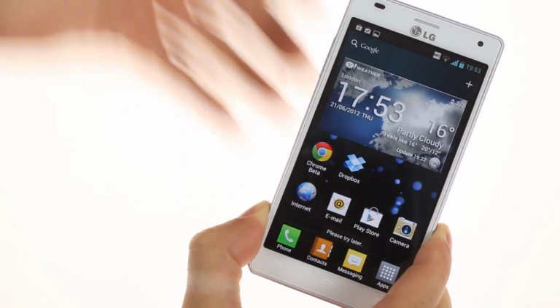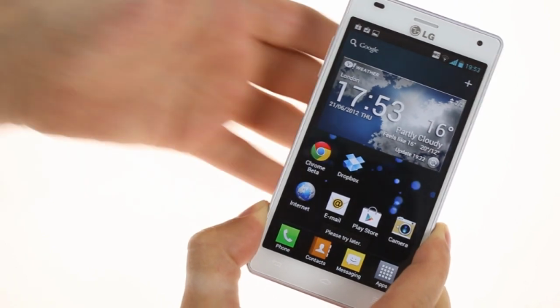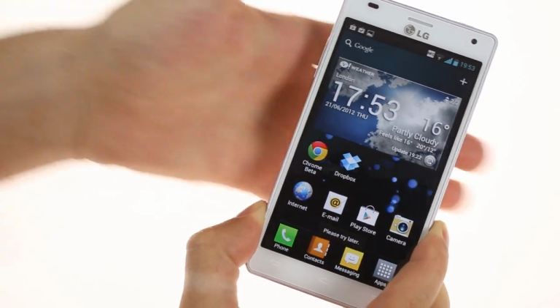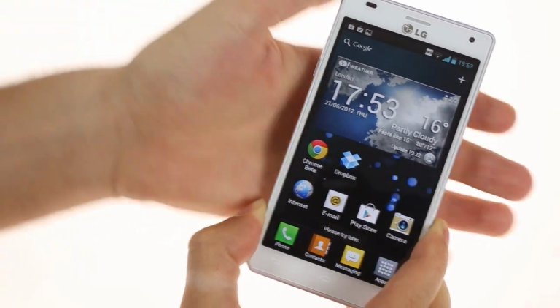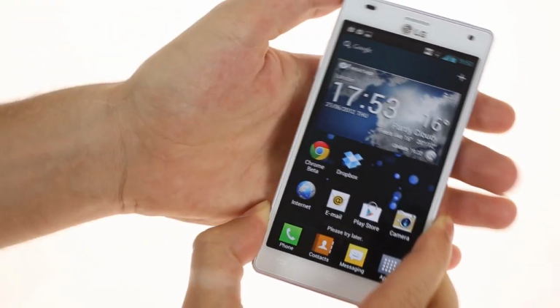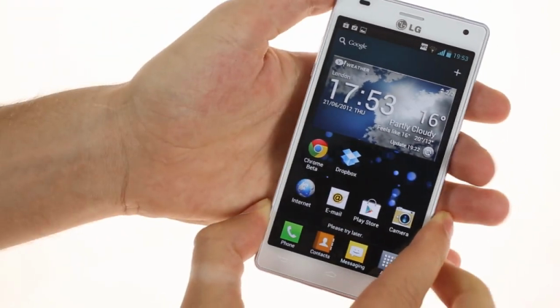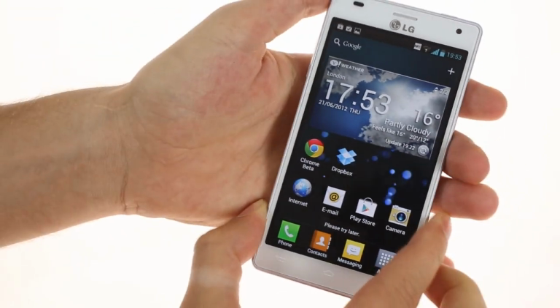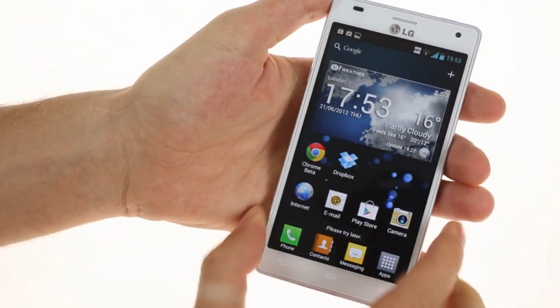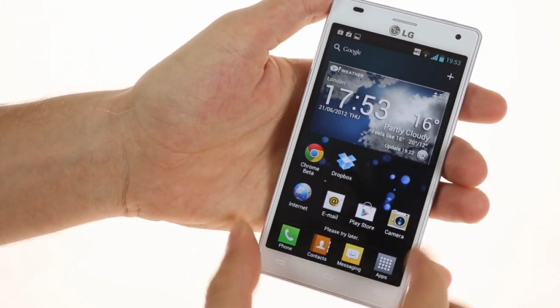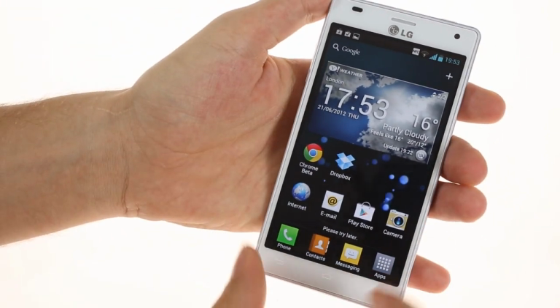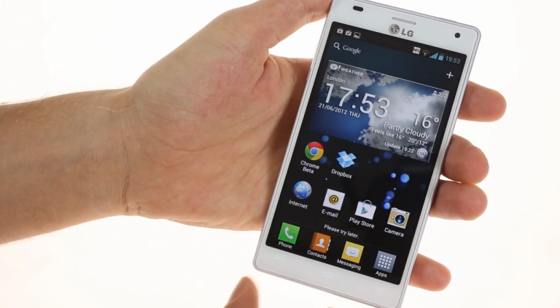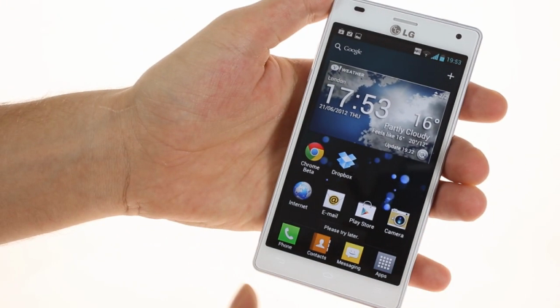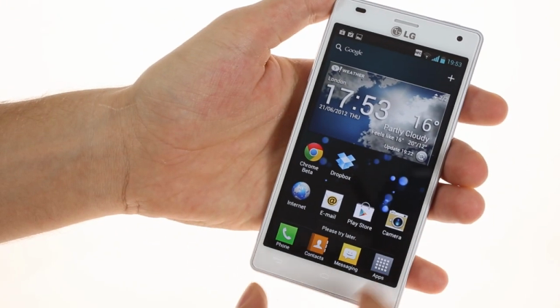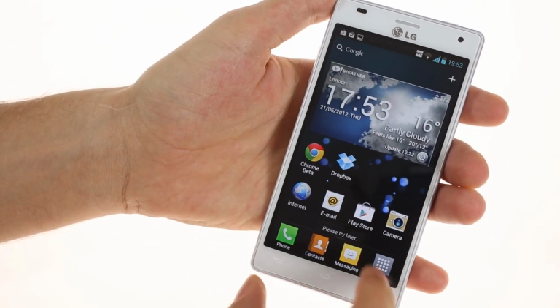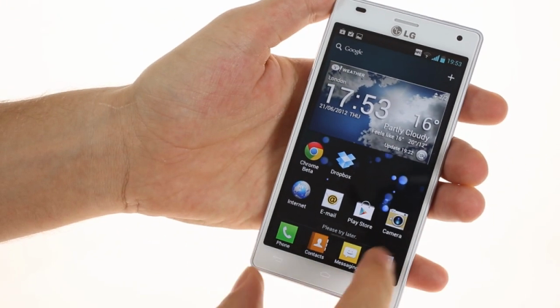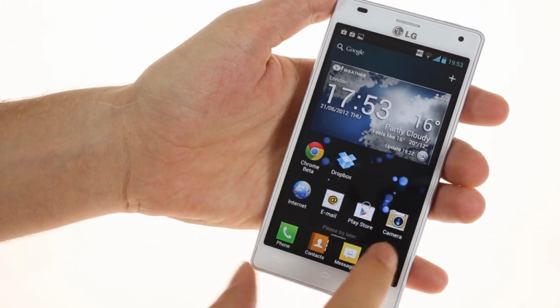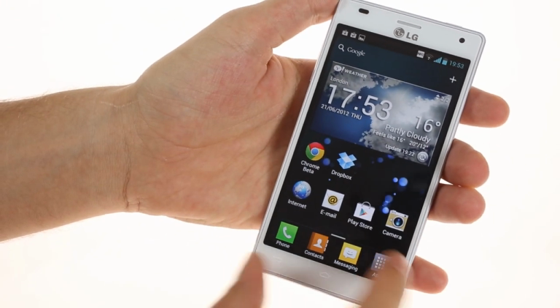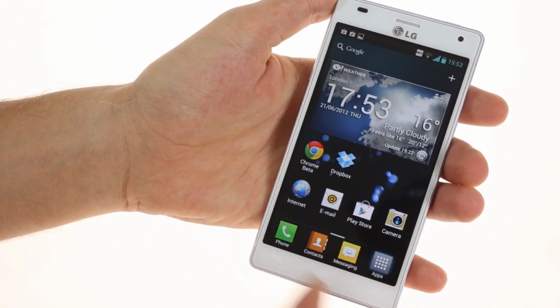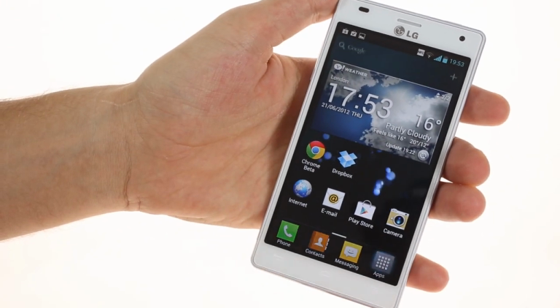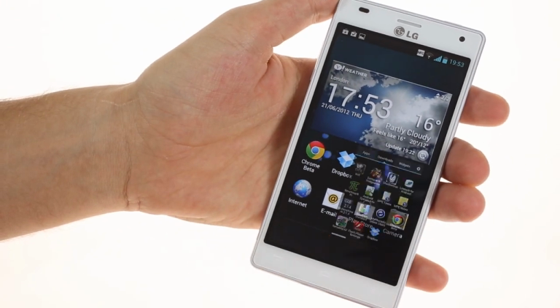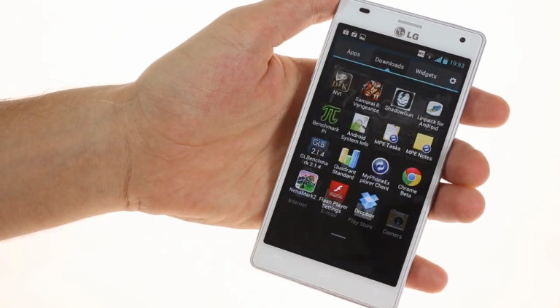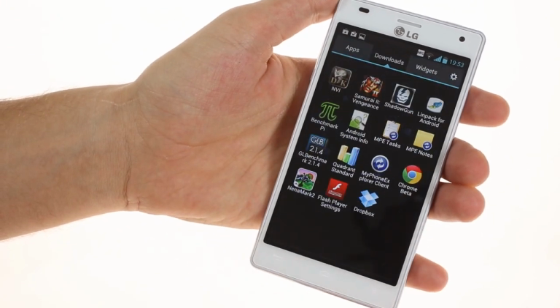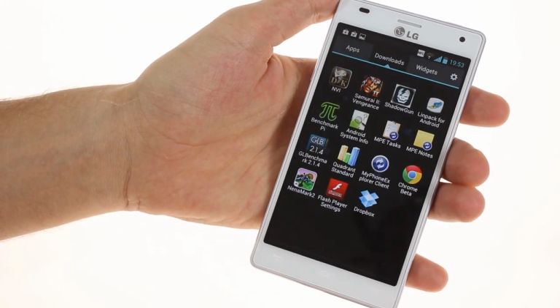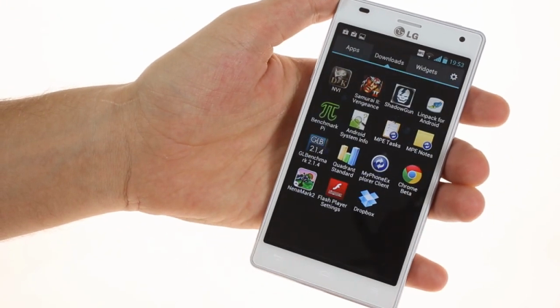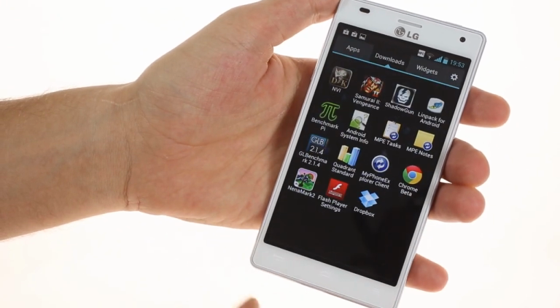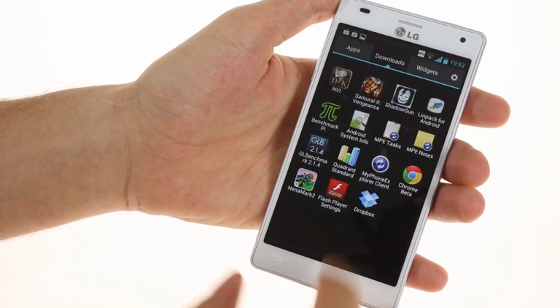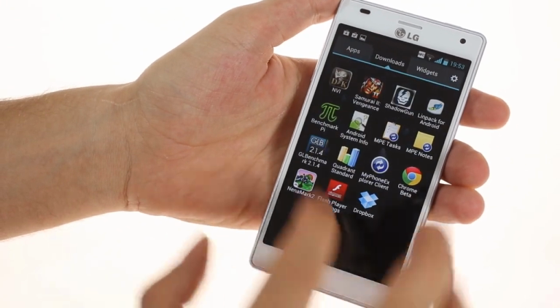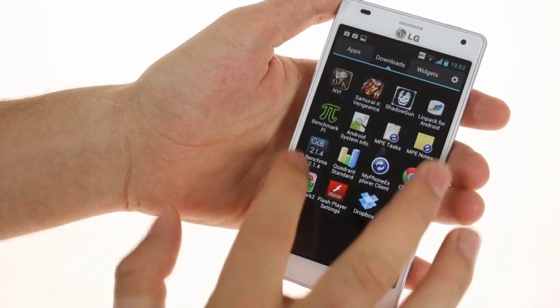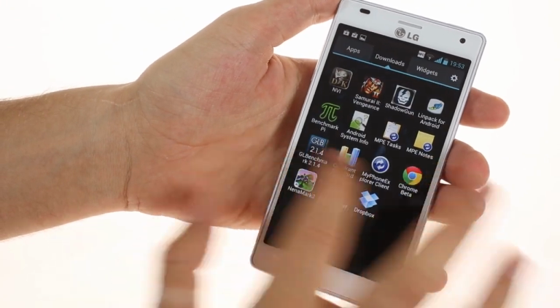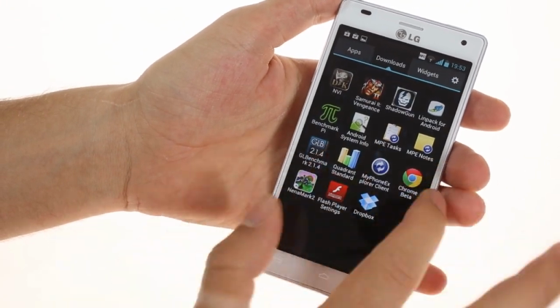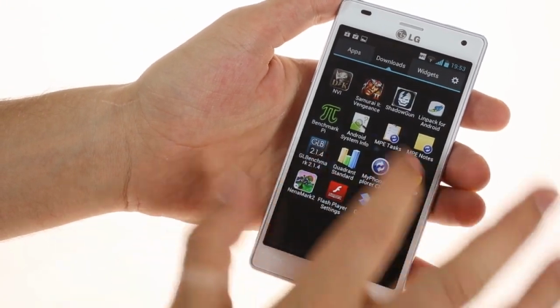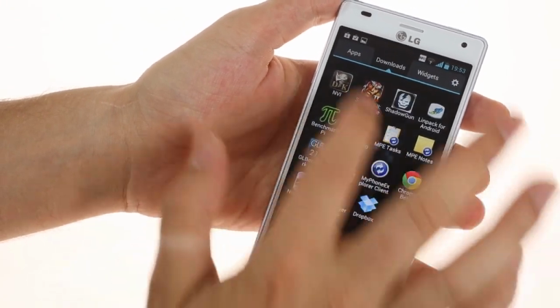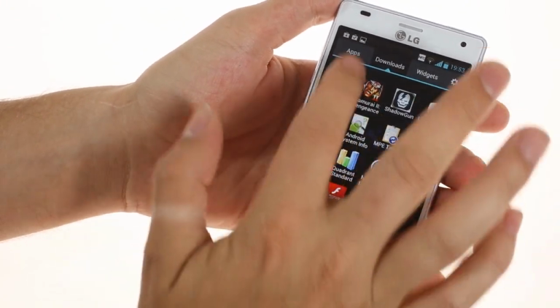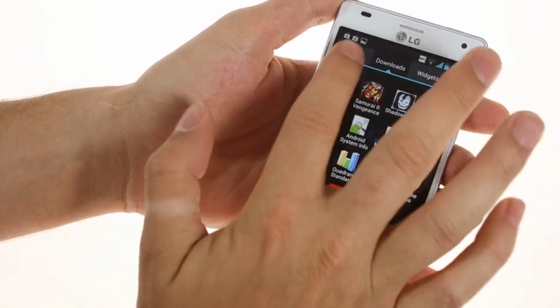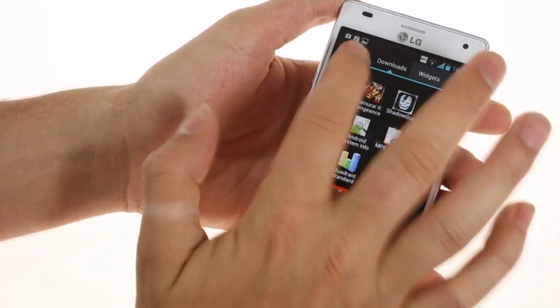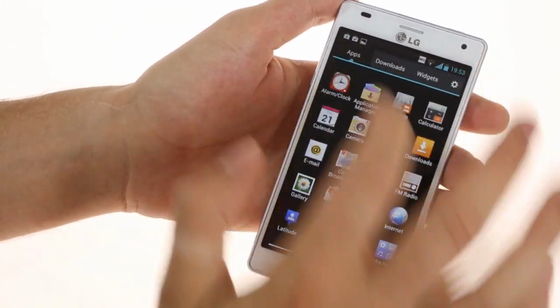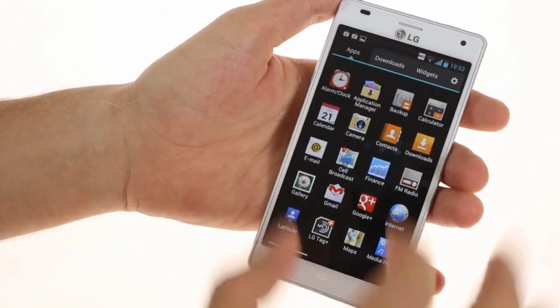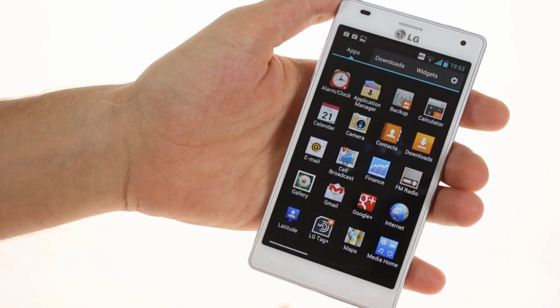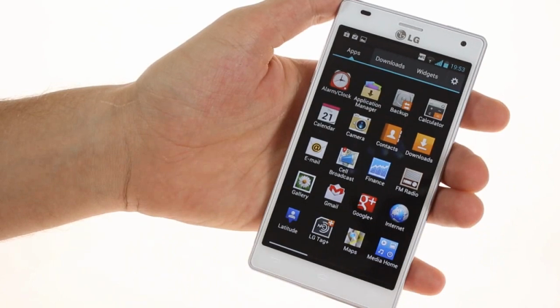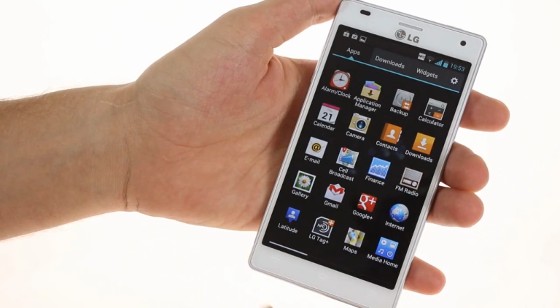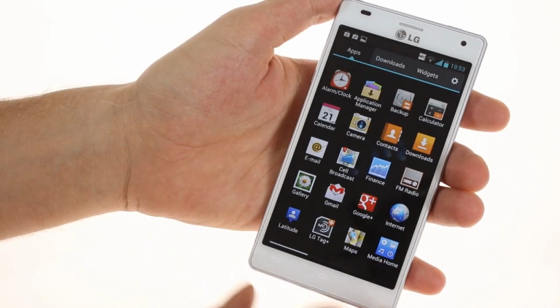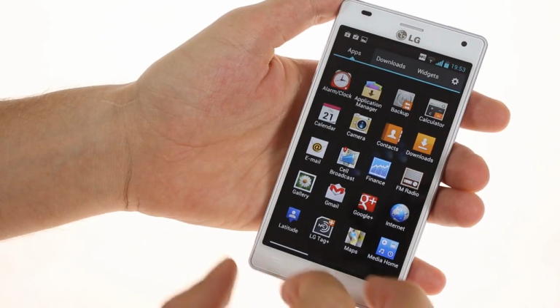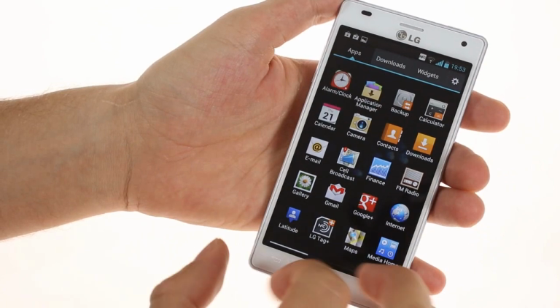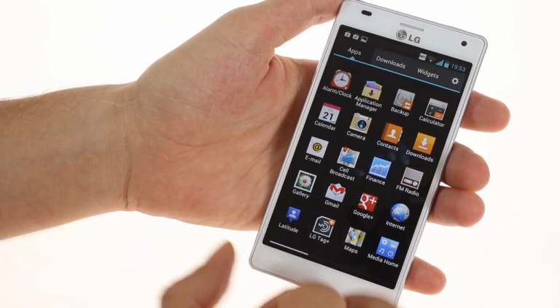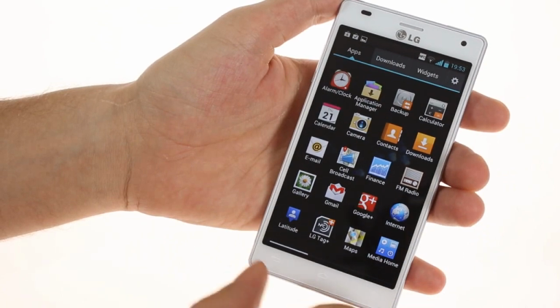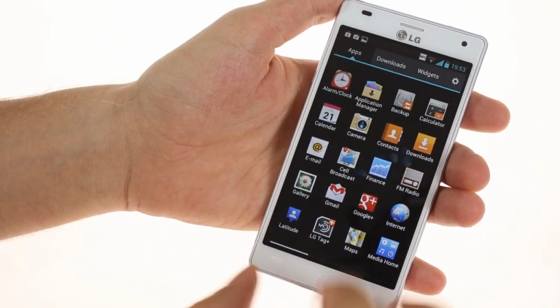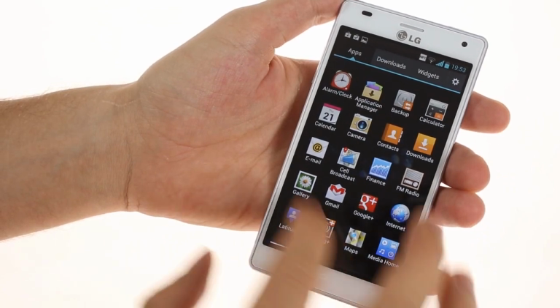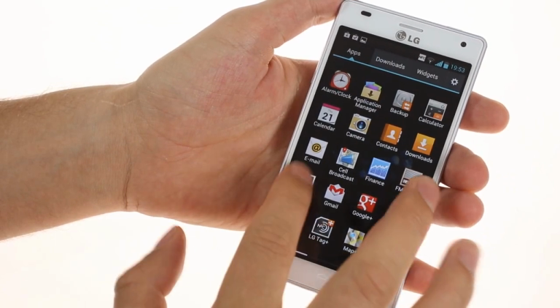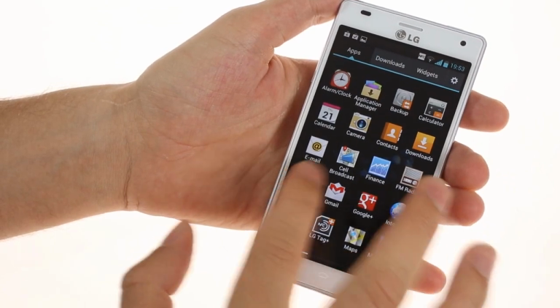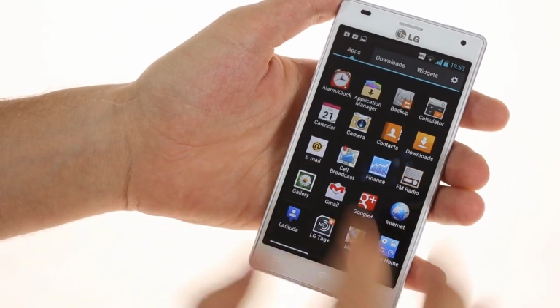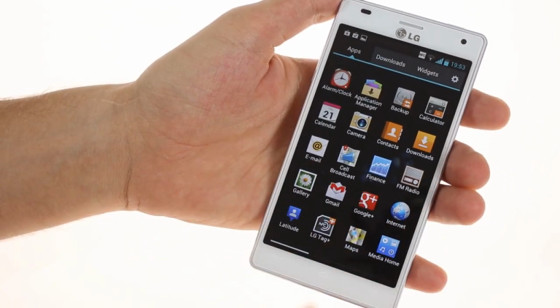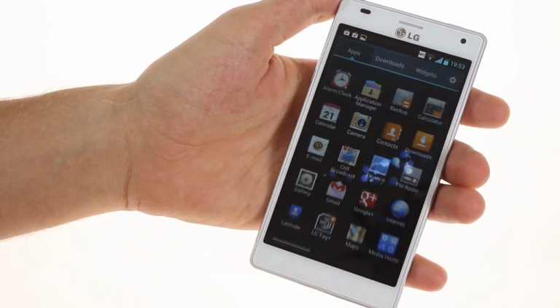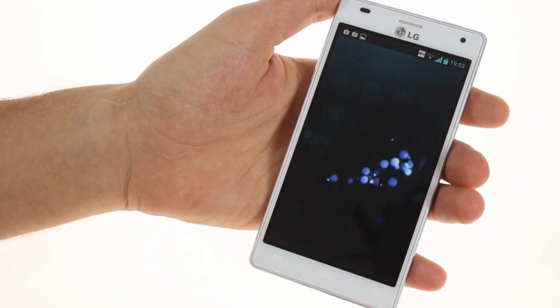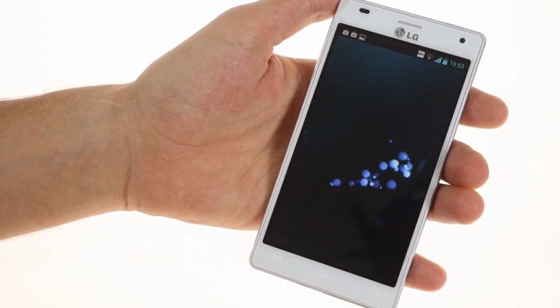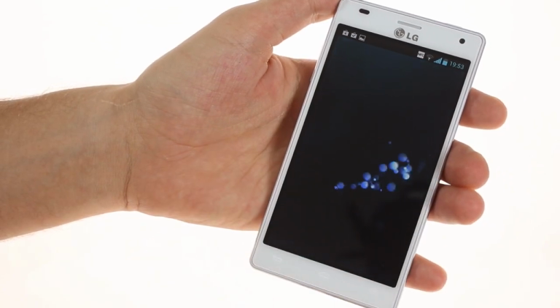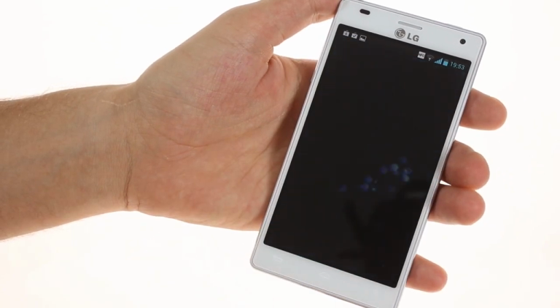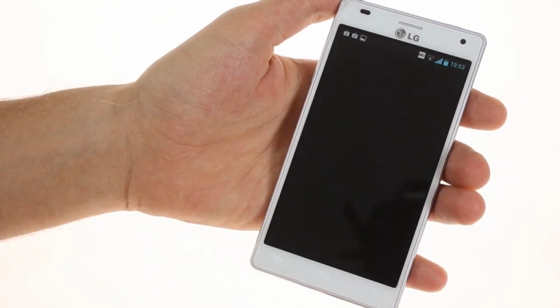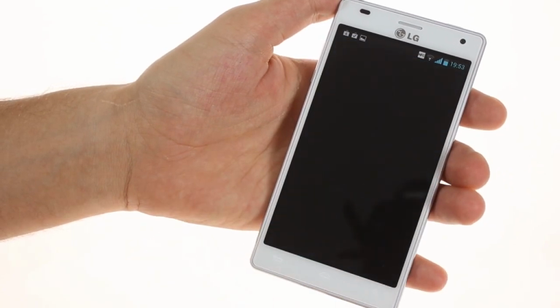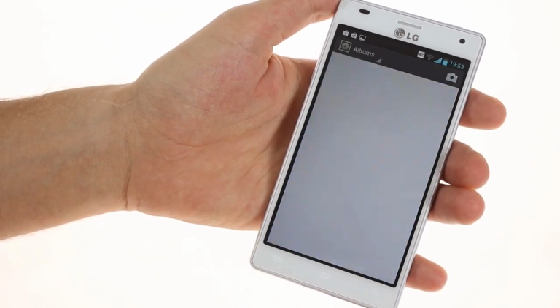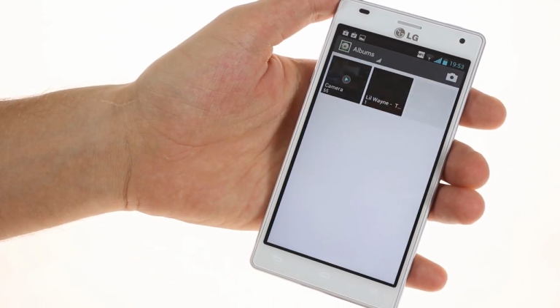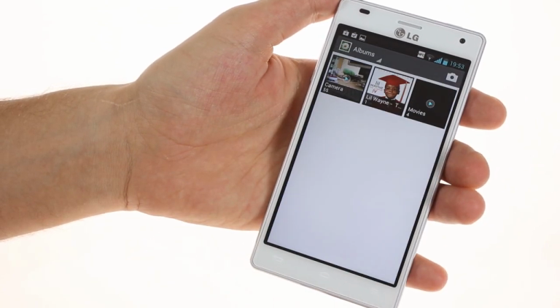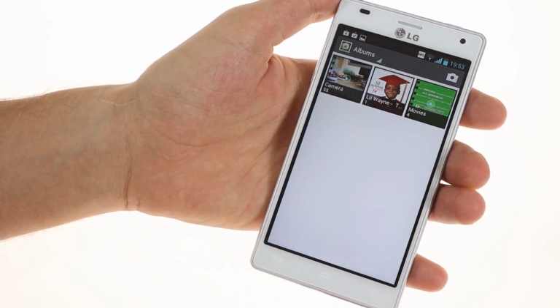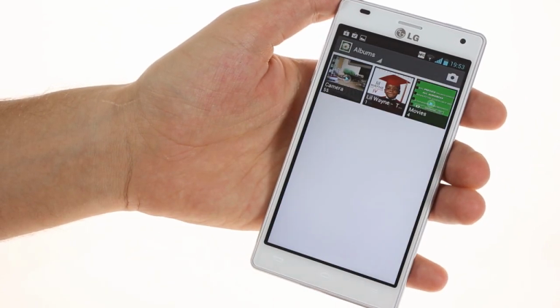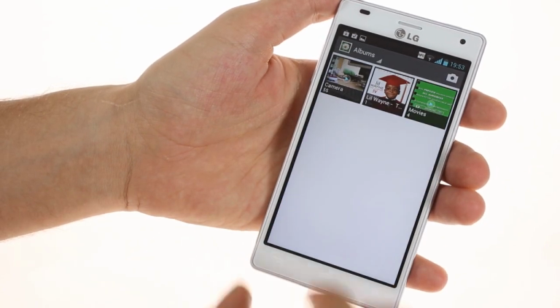The gallery on the 4x HD is great, with nice animations and full-res image support.